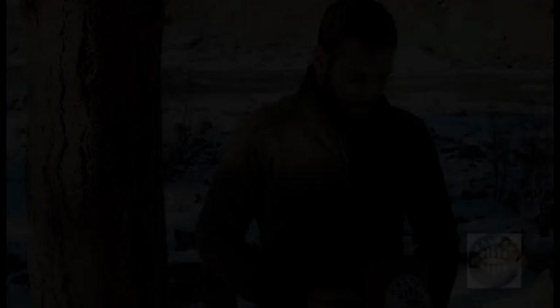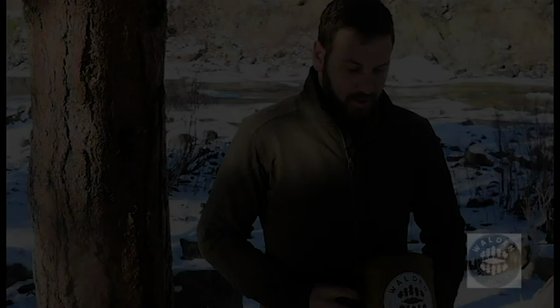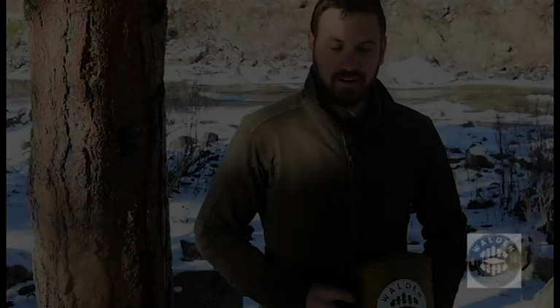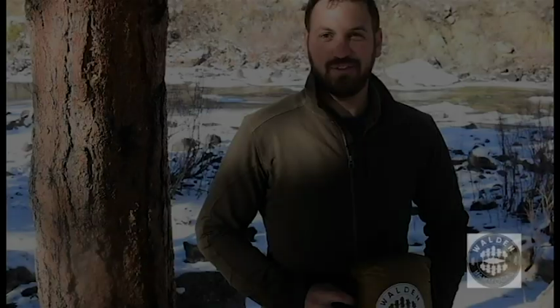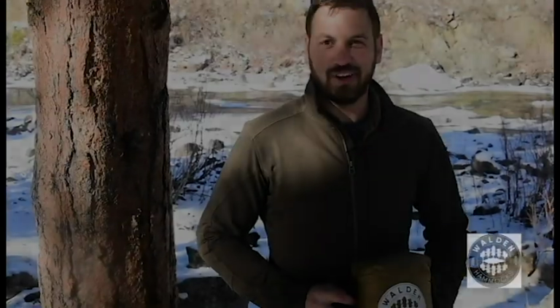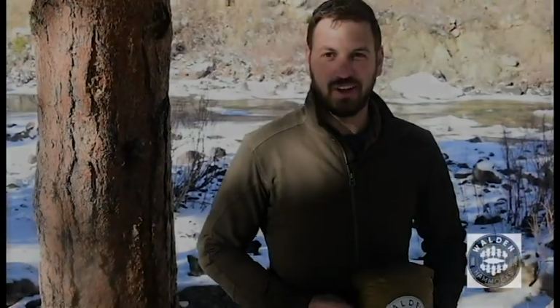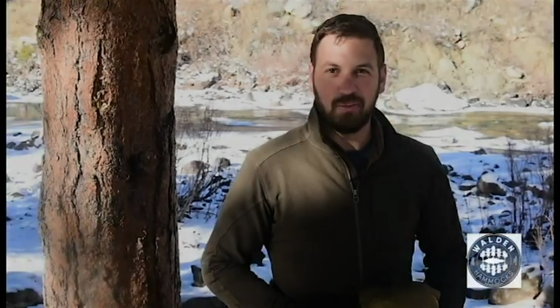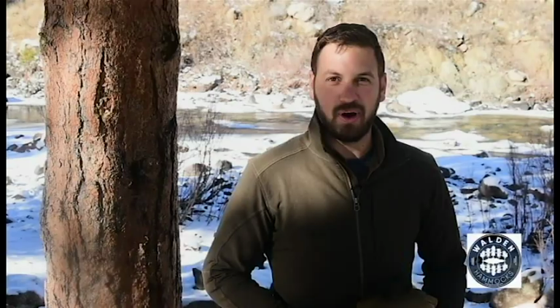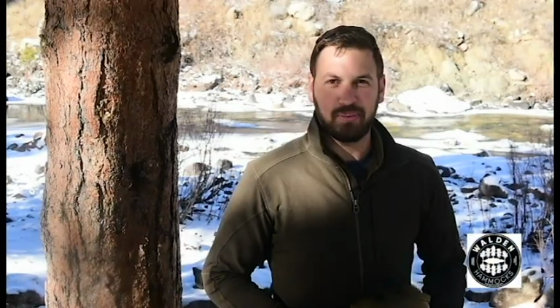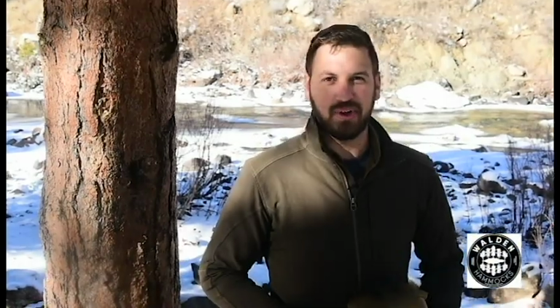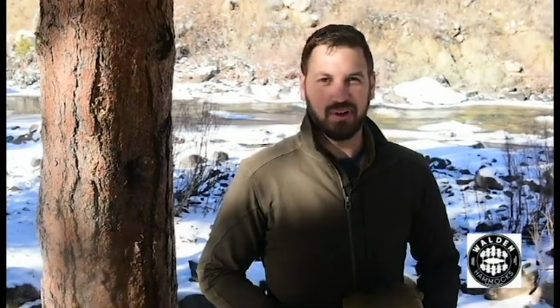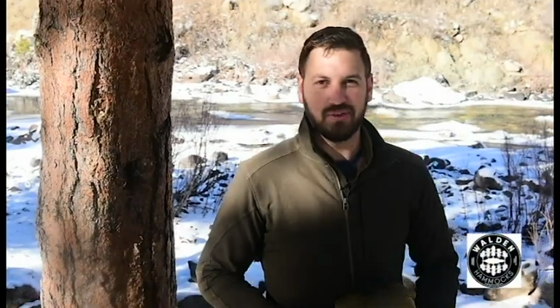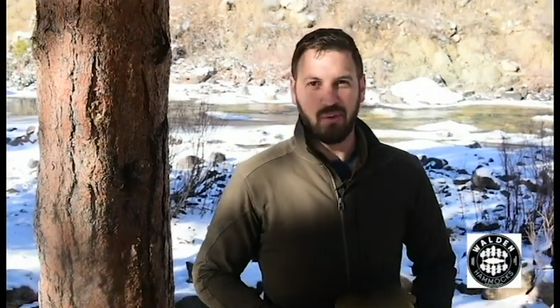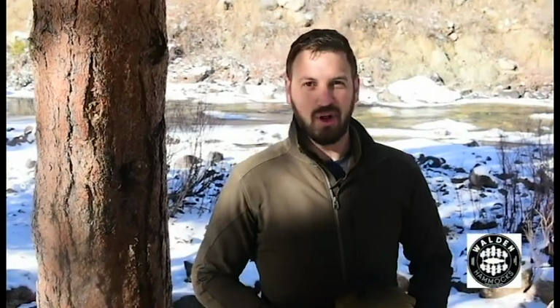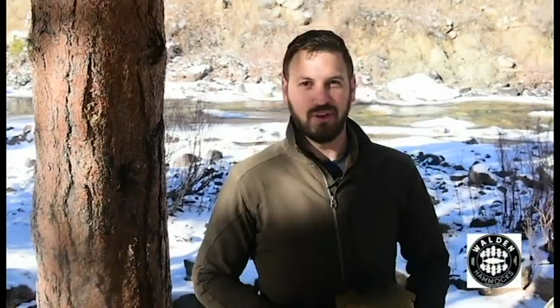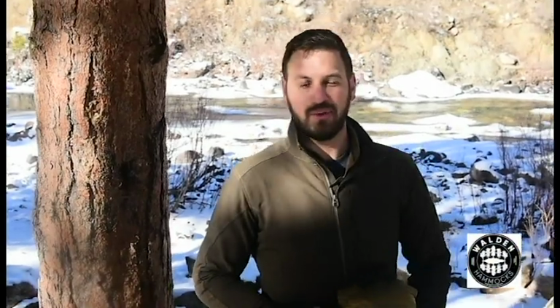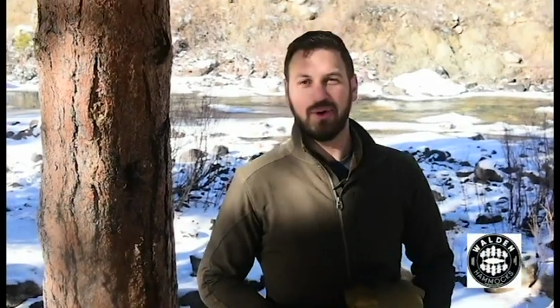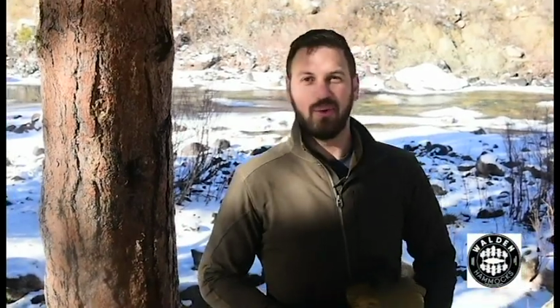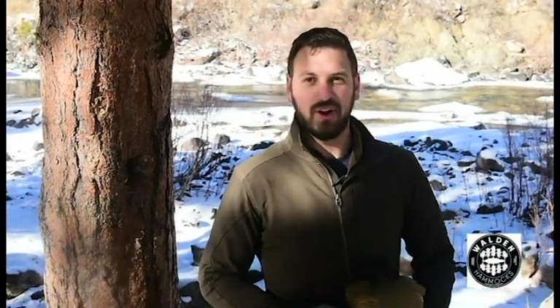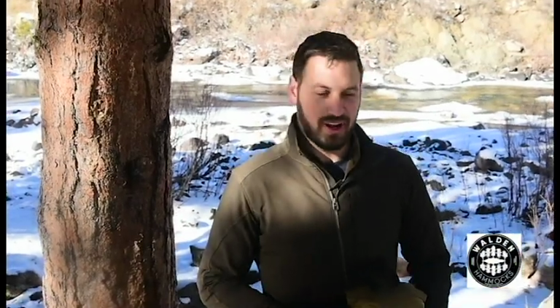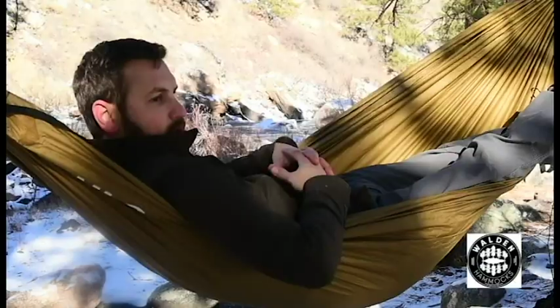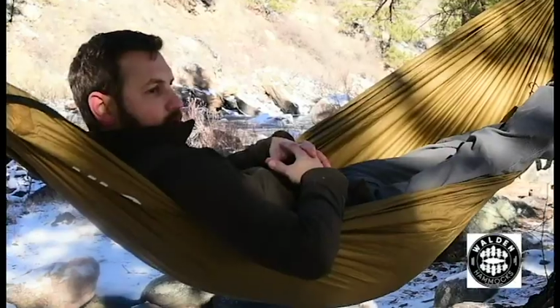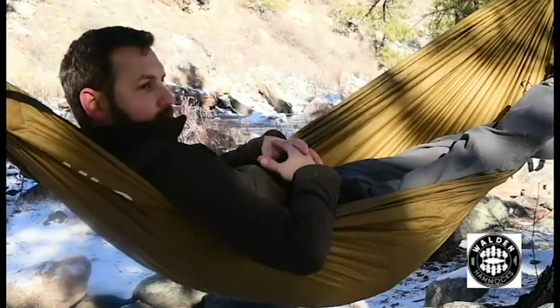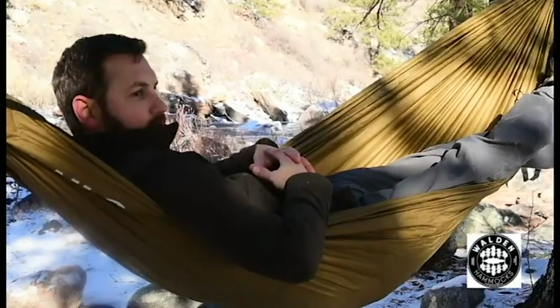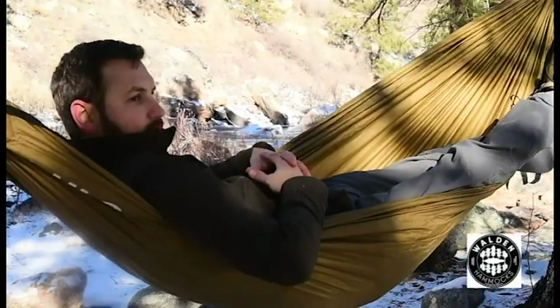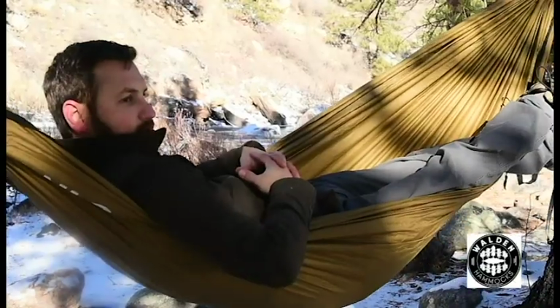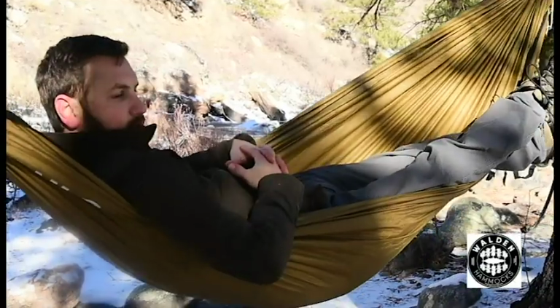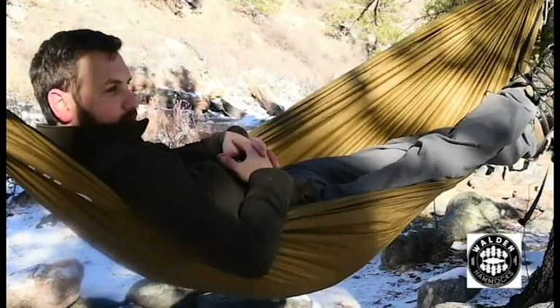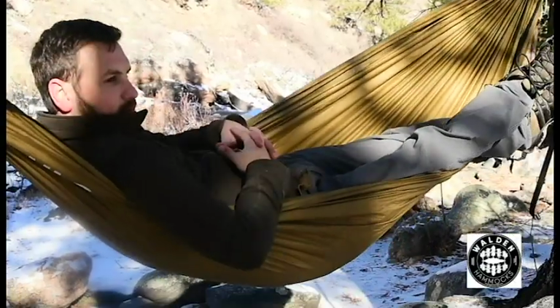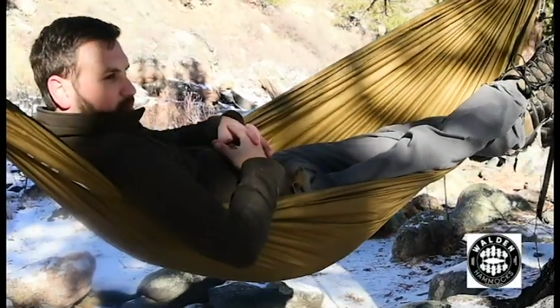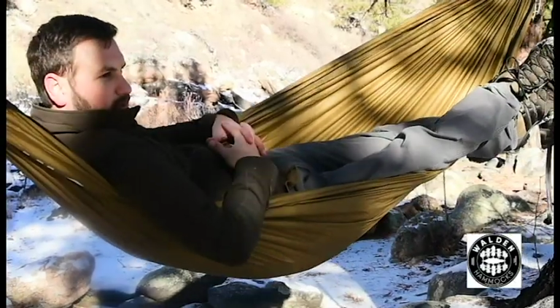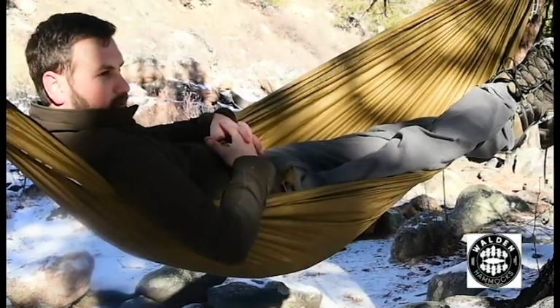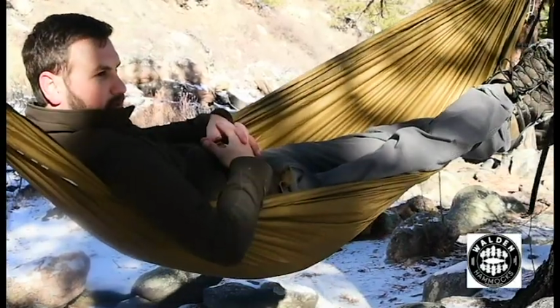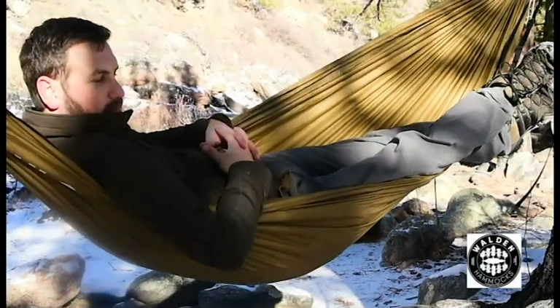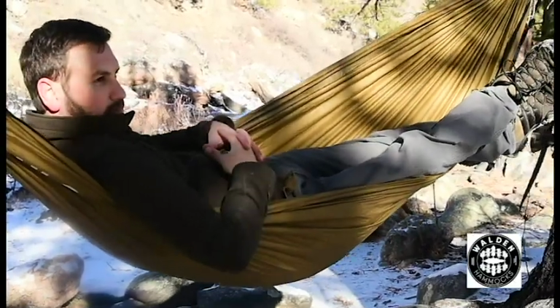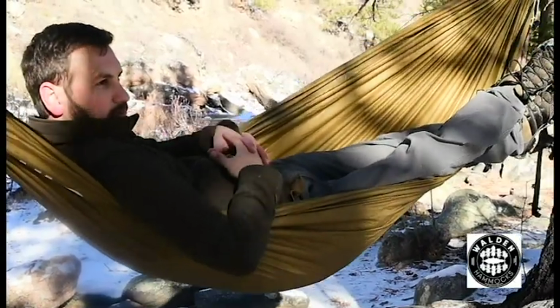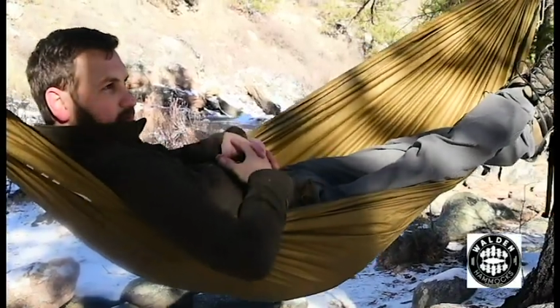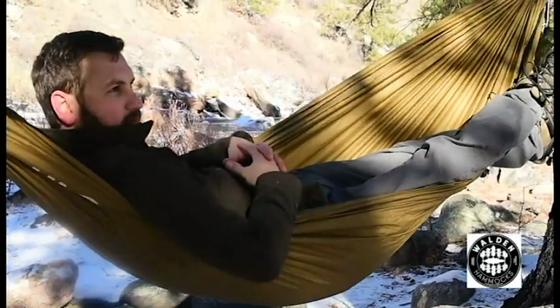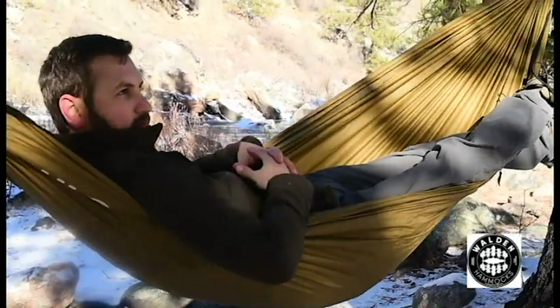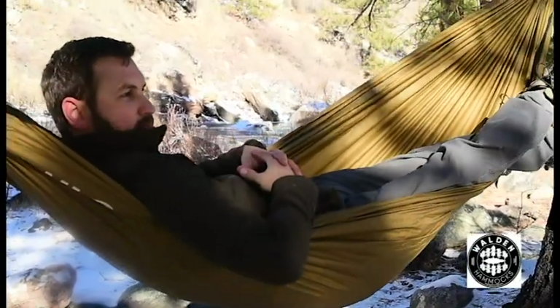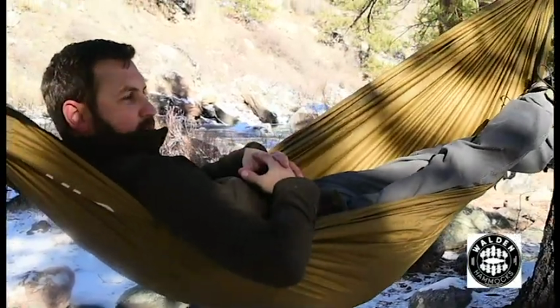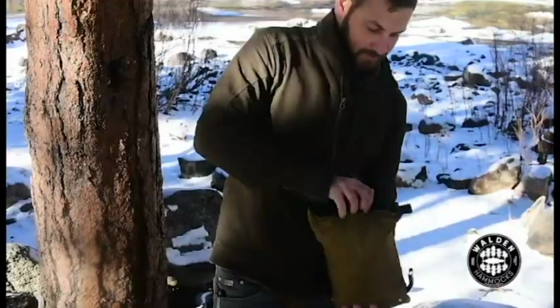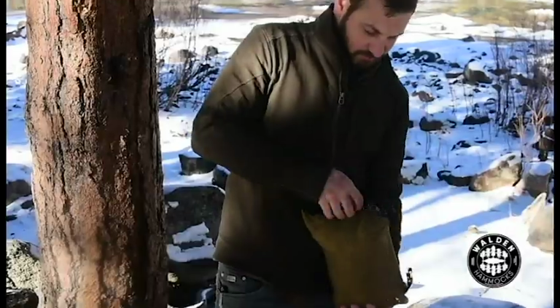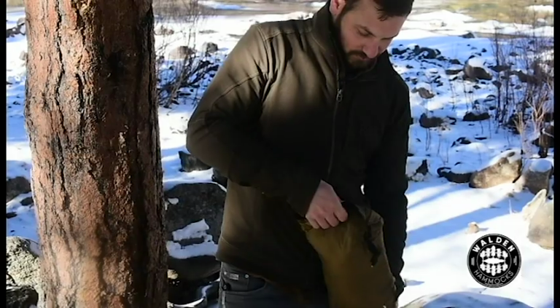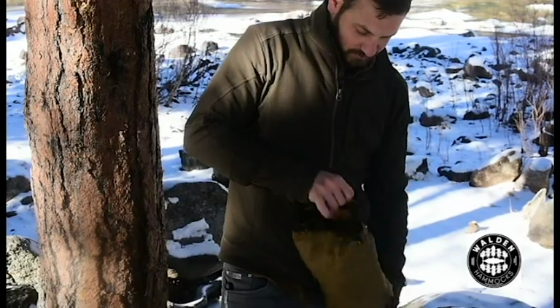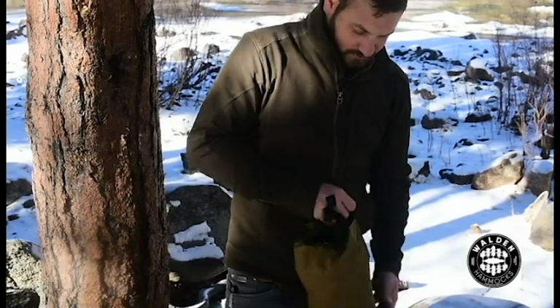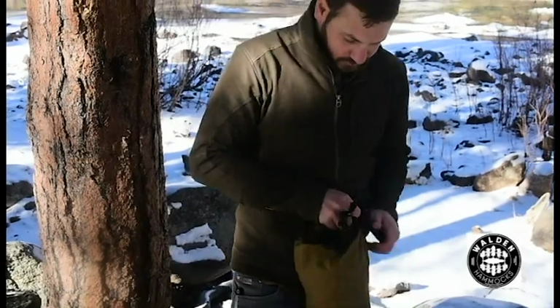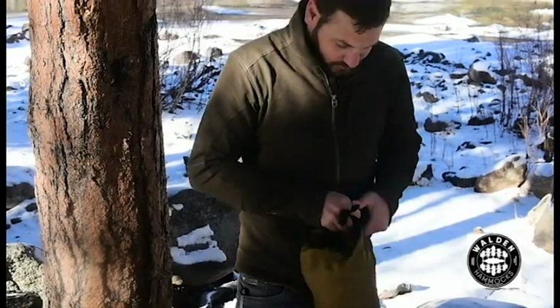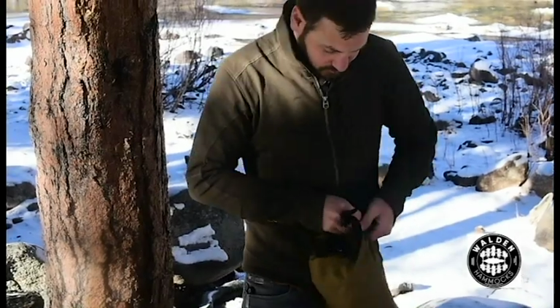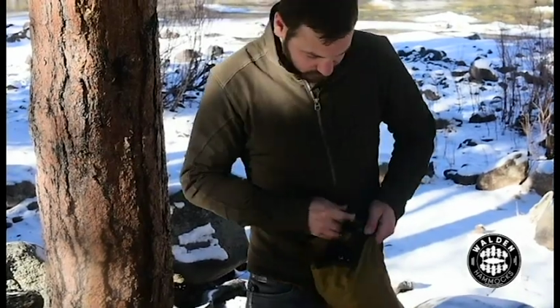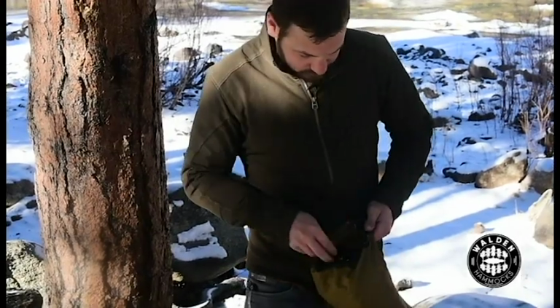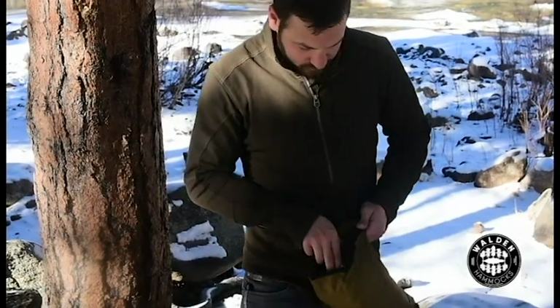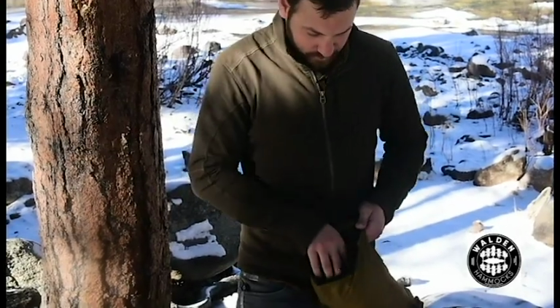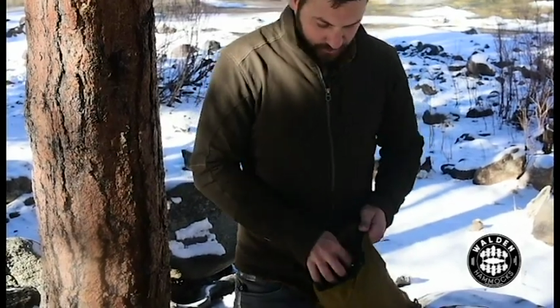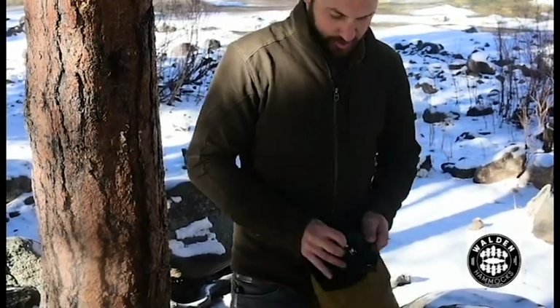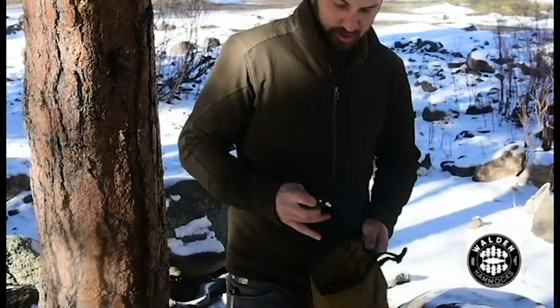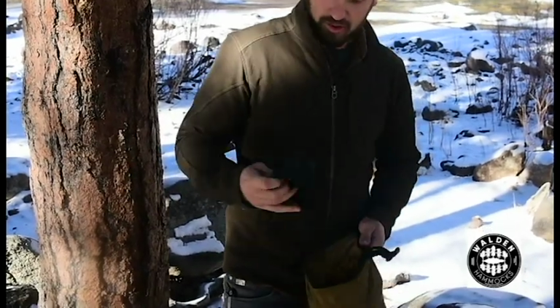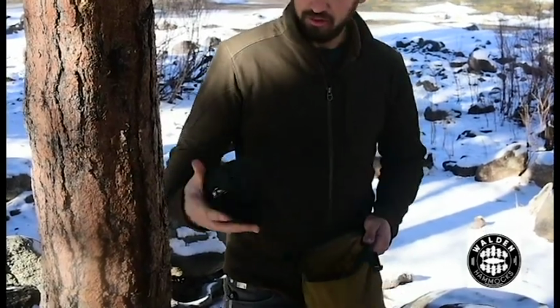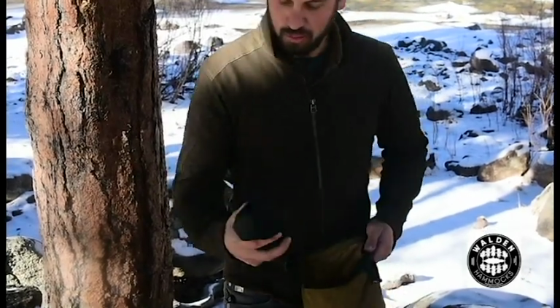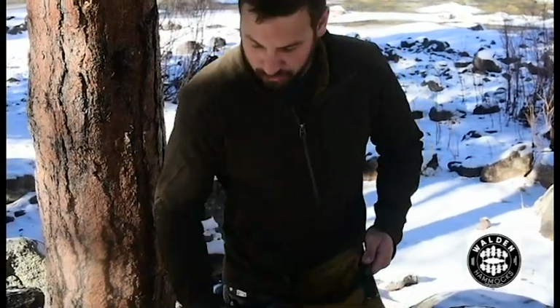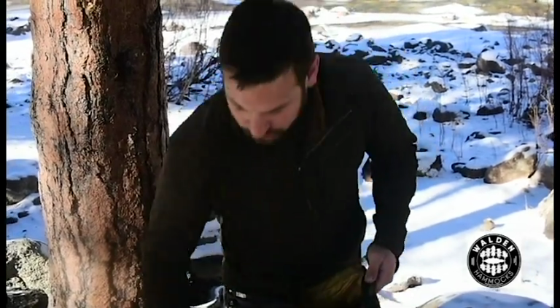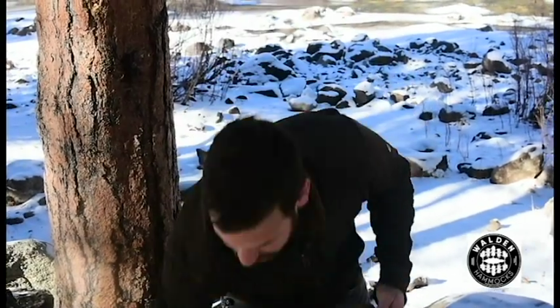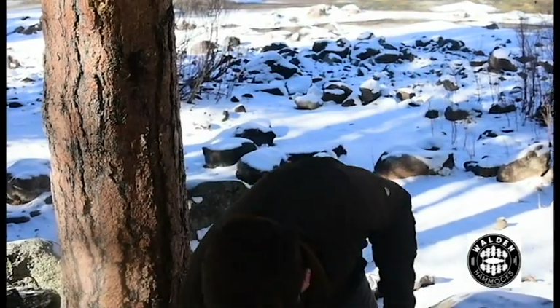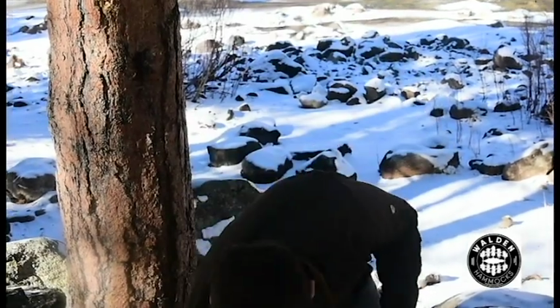Here's how to properly use the Walden 3-in-1 hammock. Open it up and remove the straps.